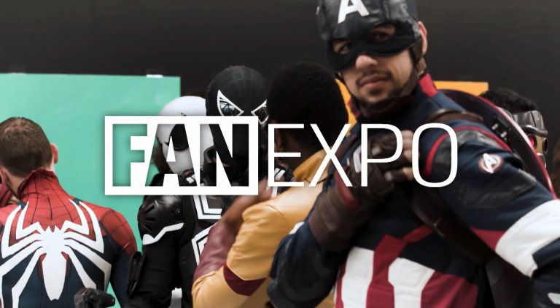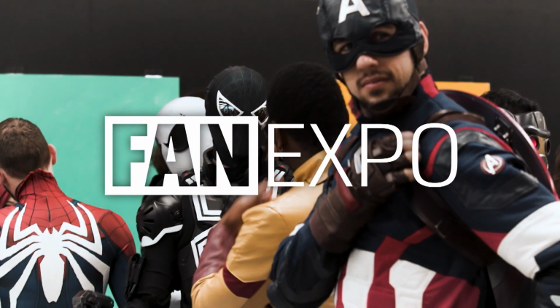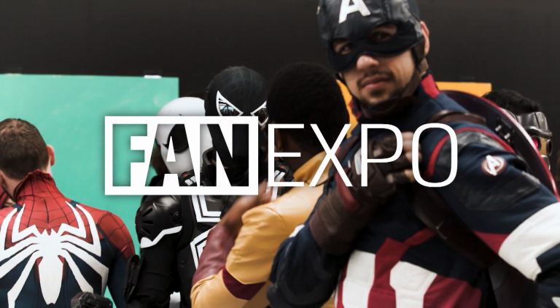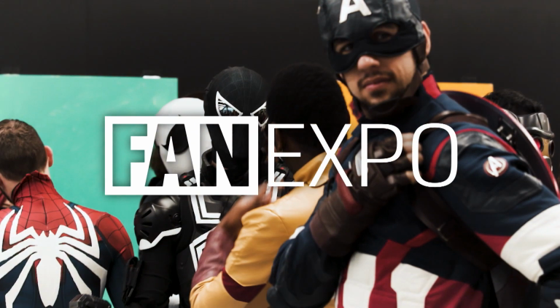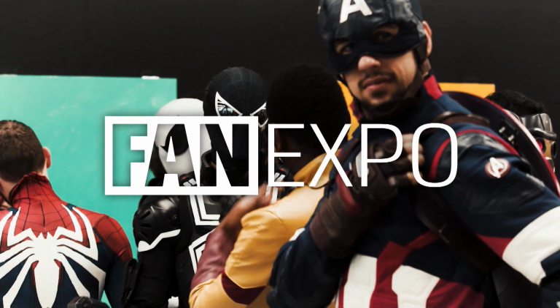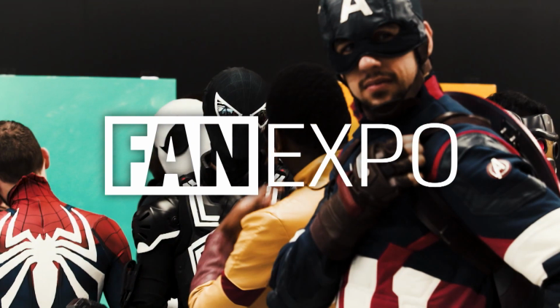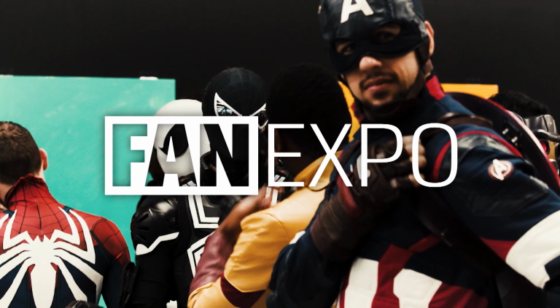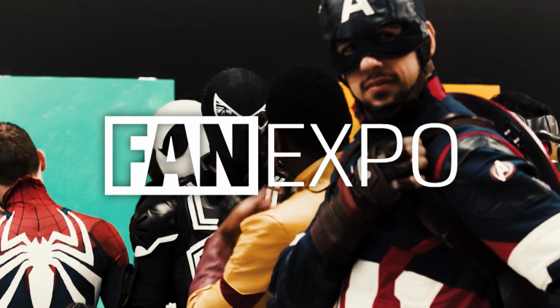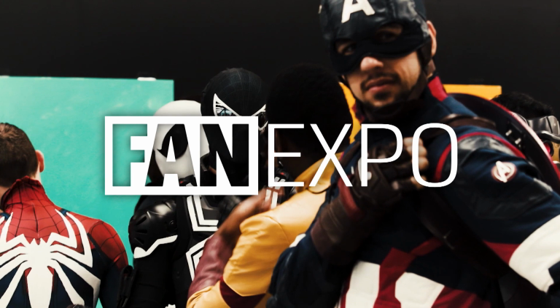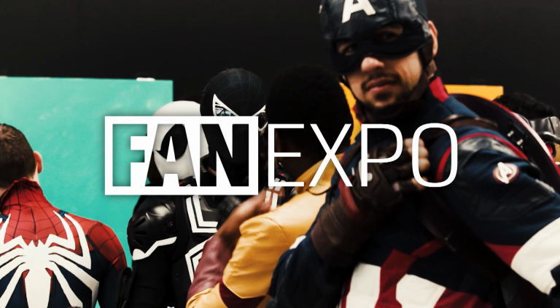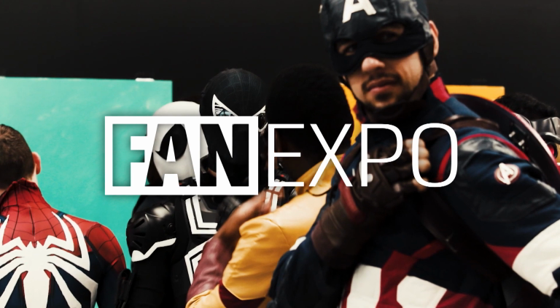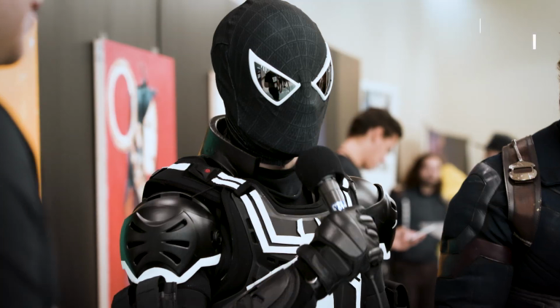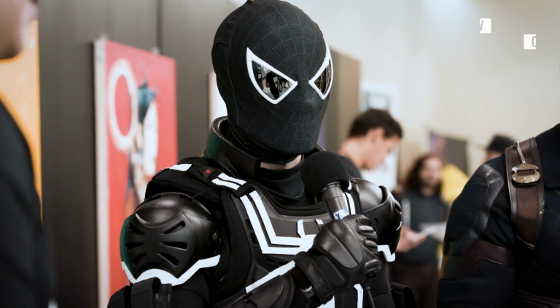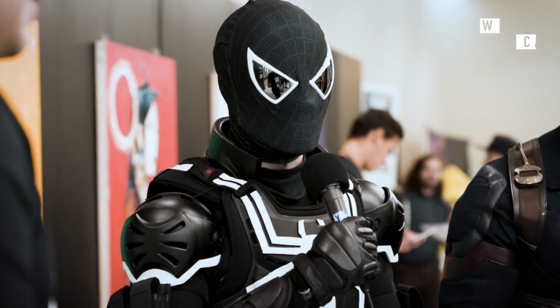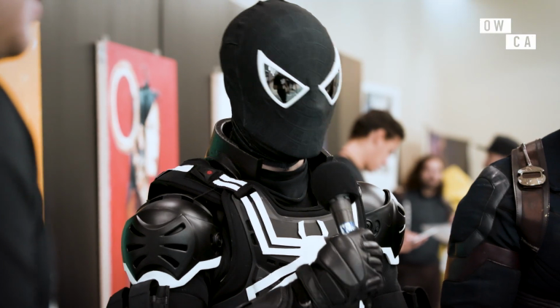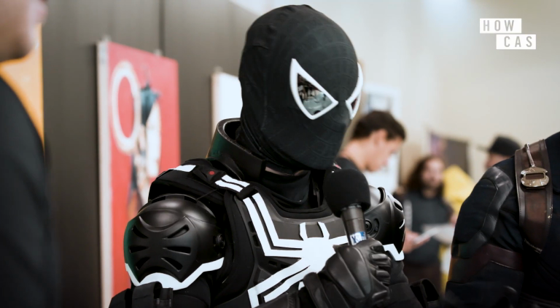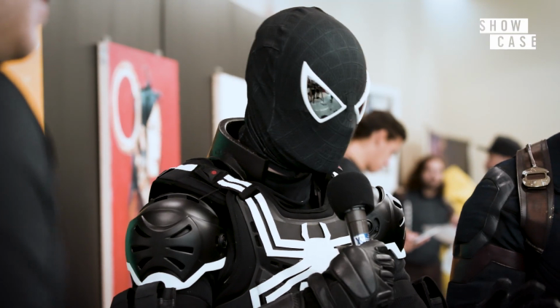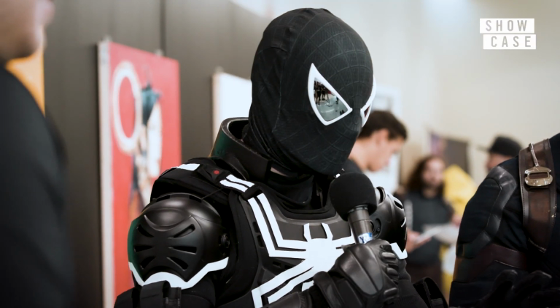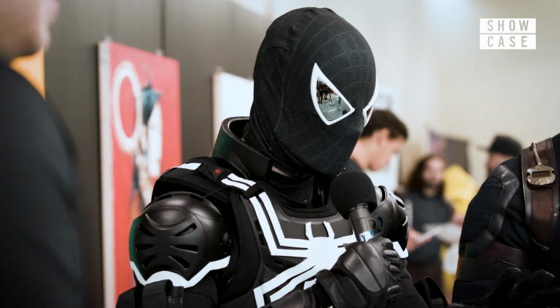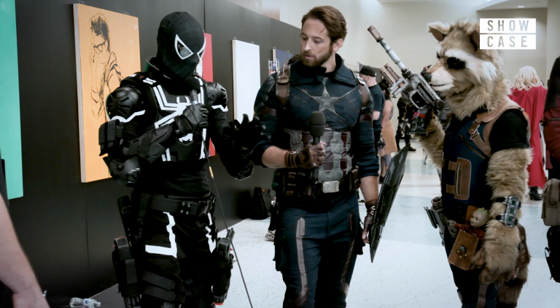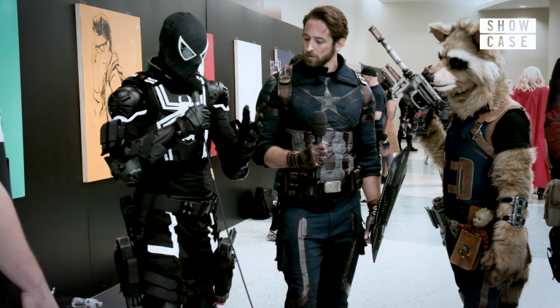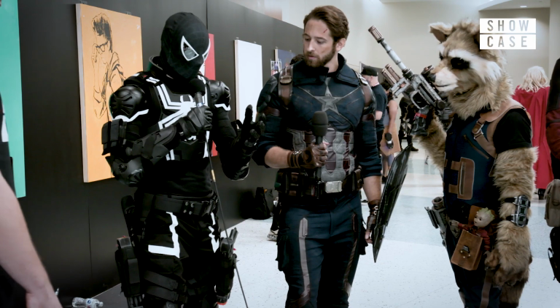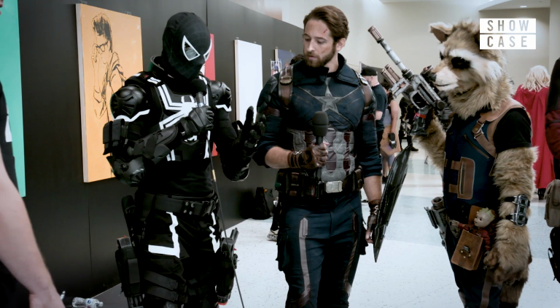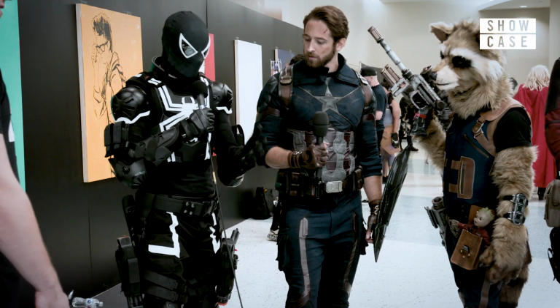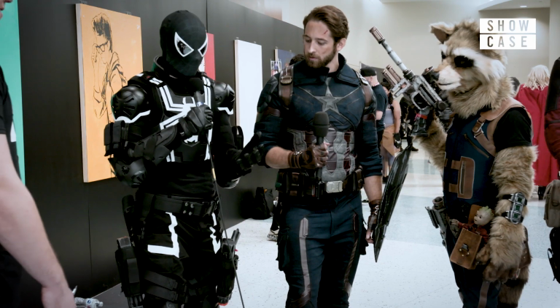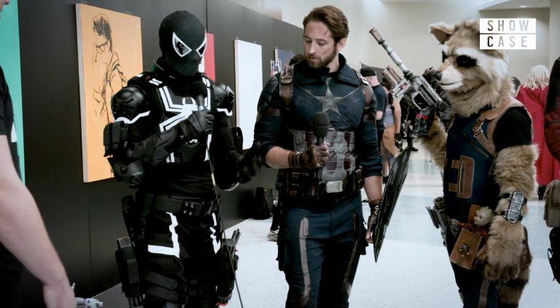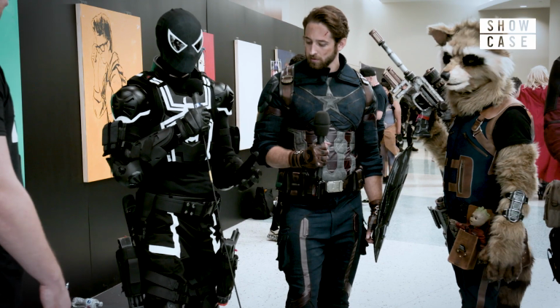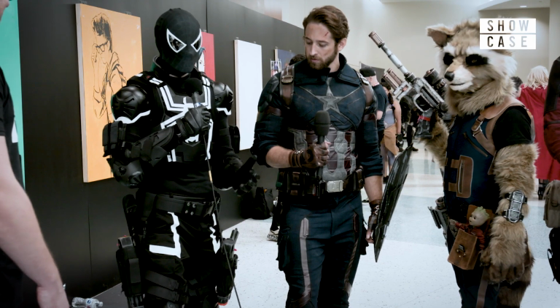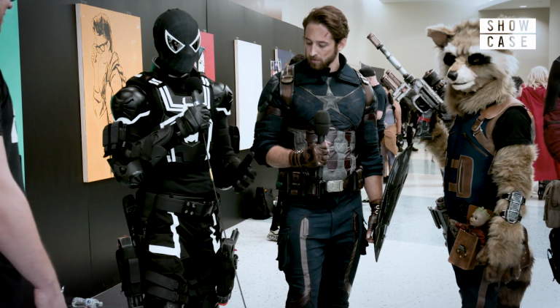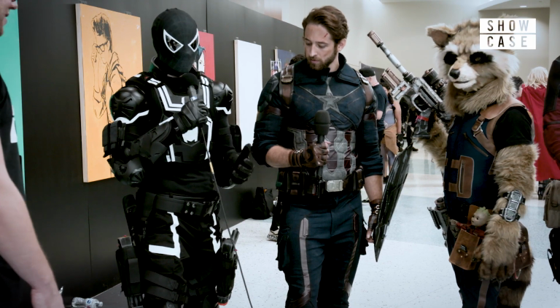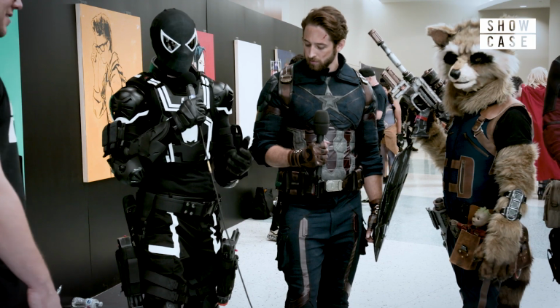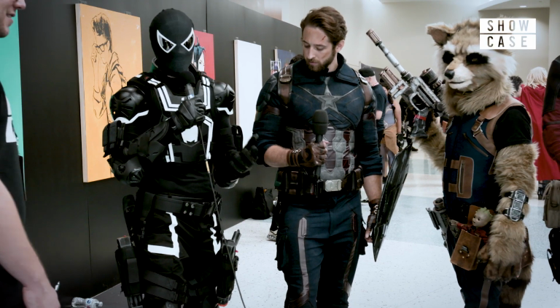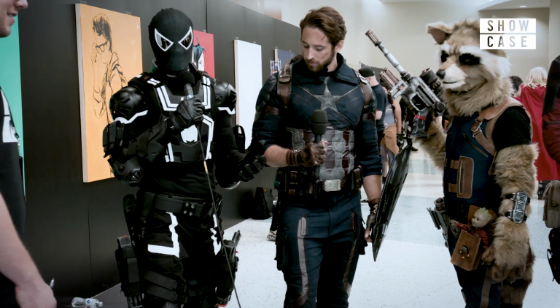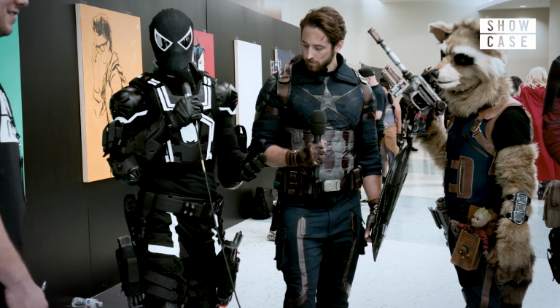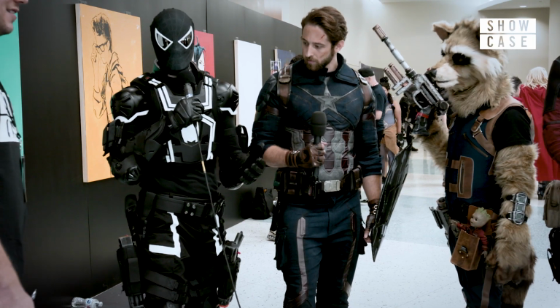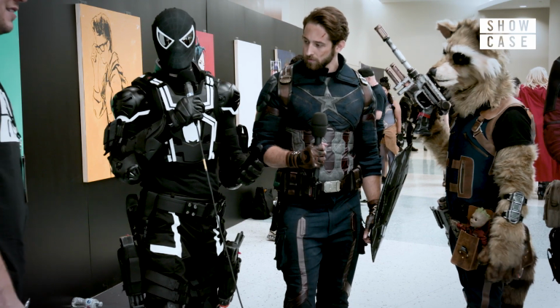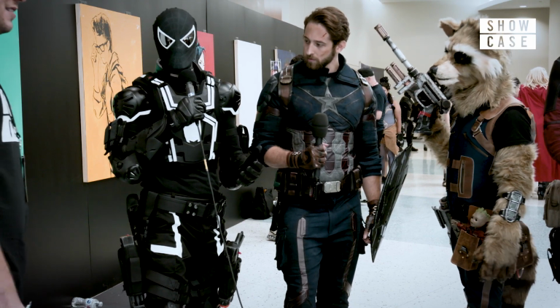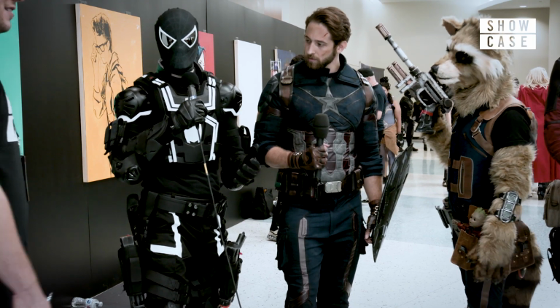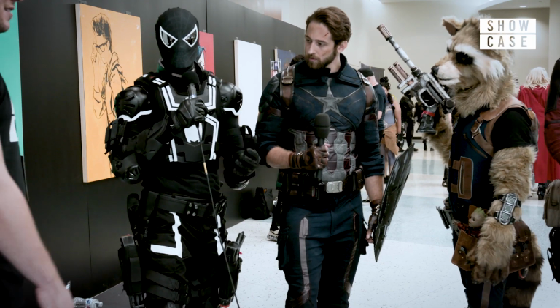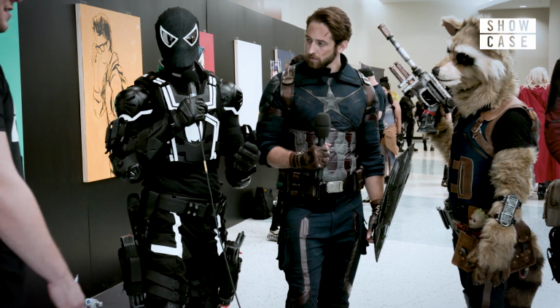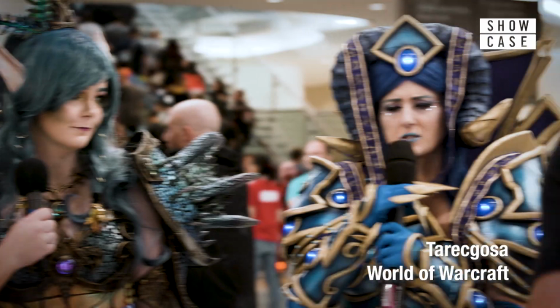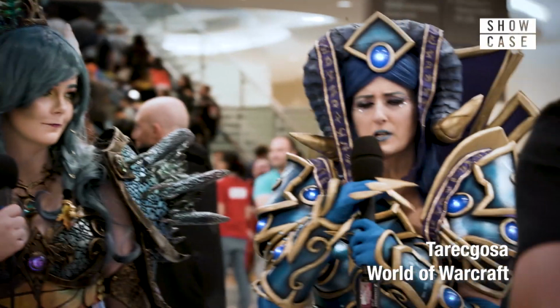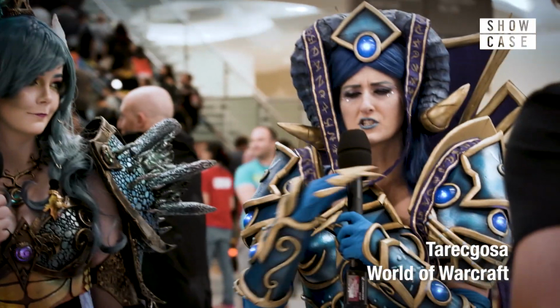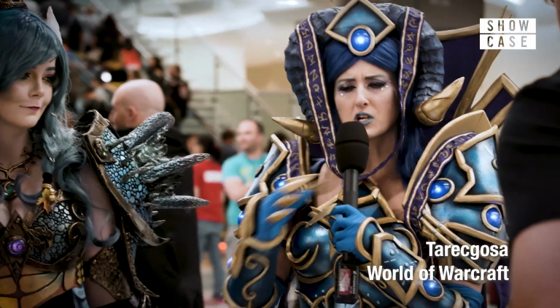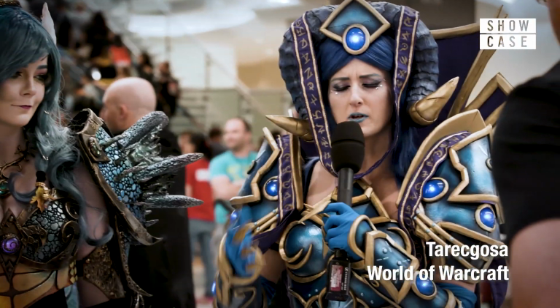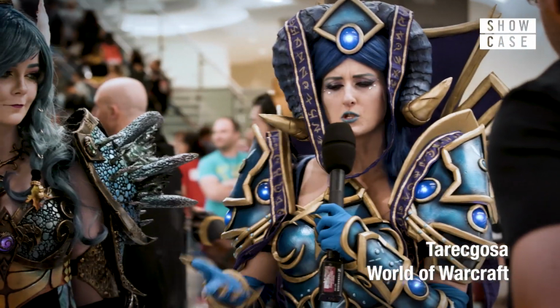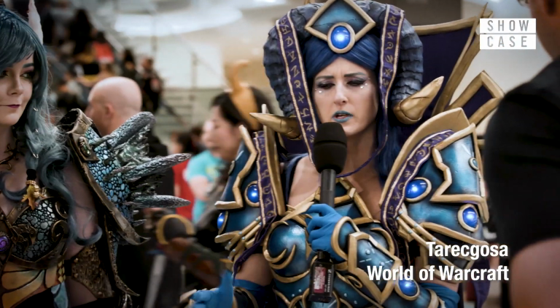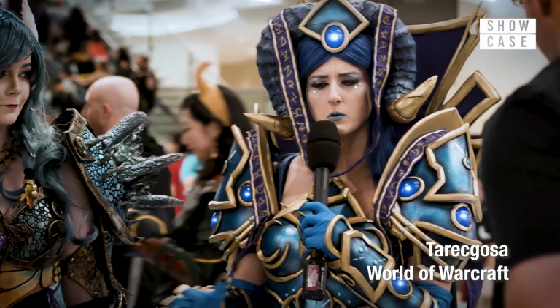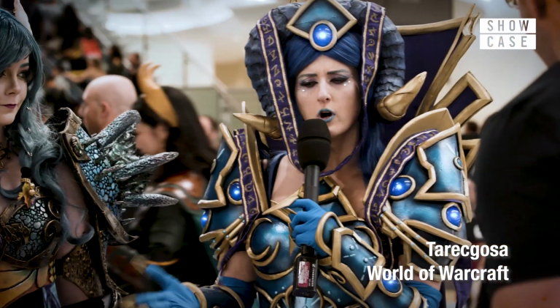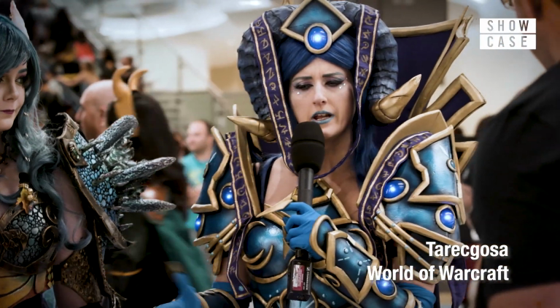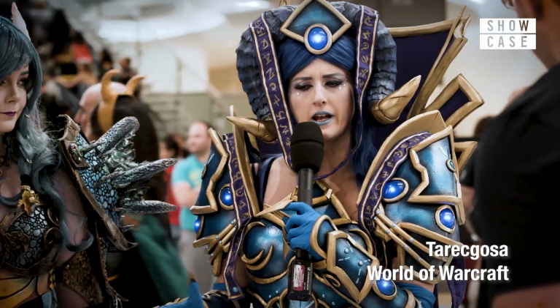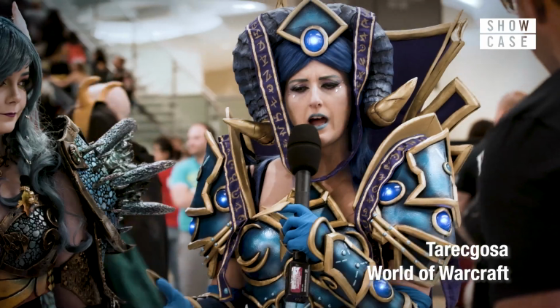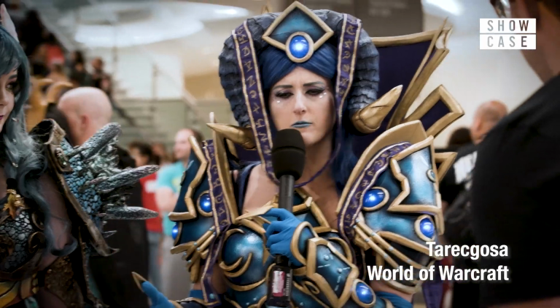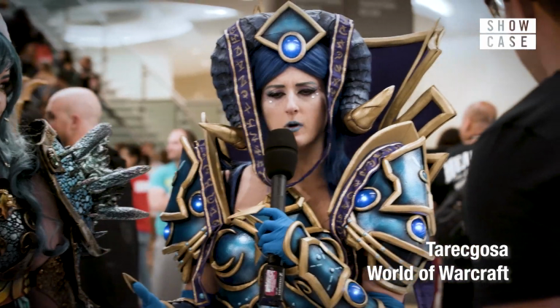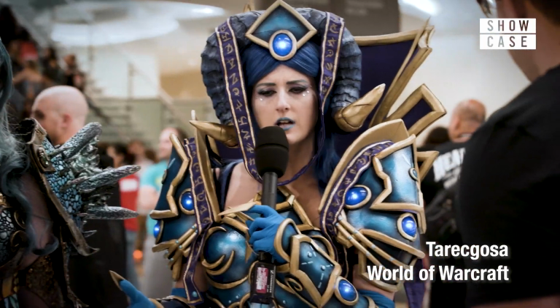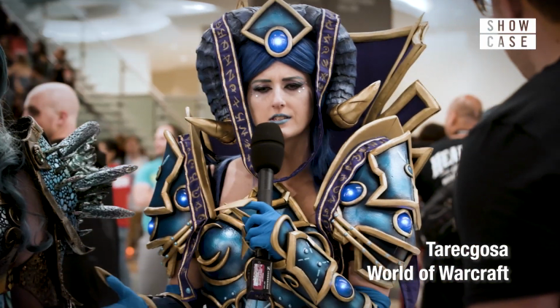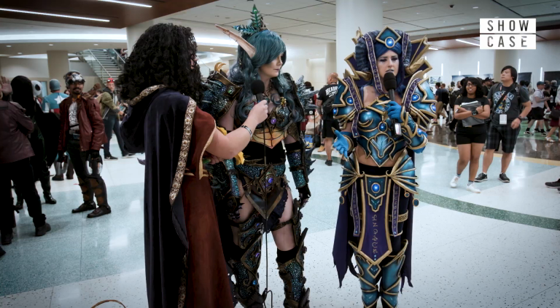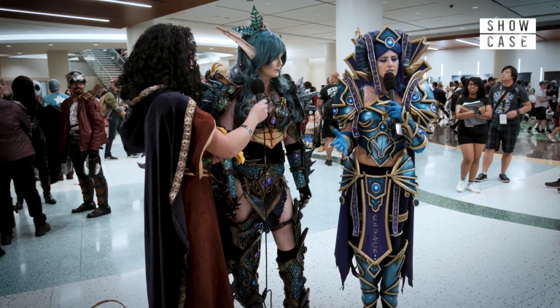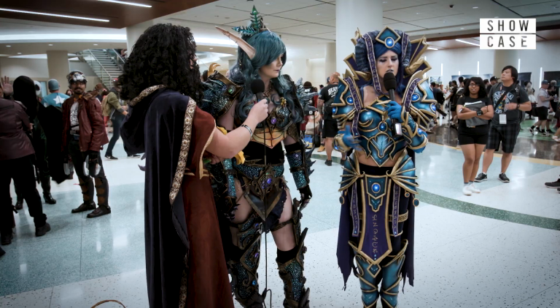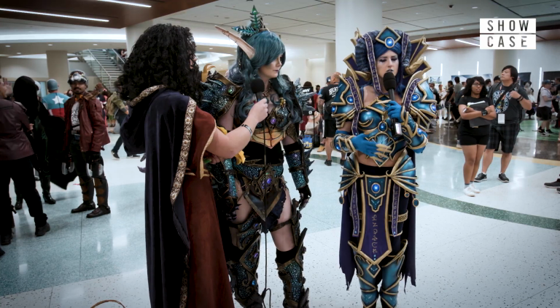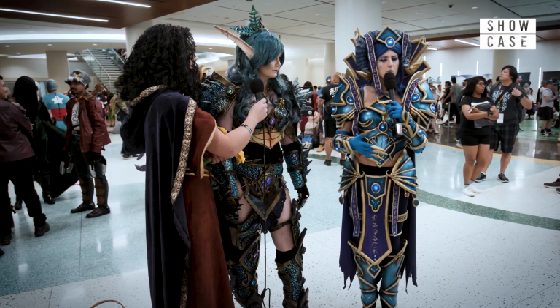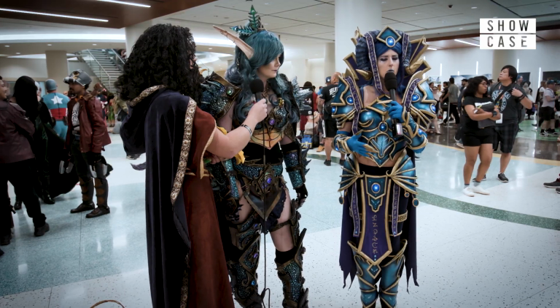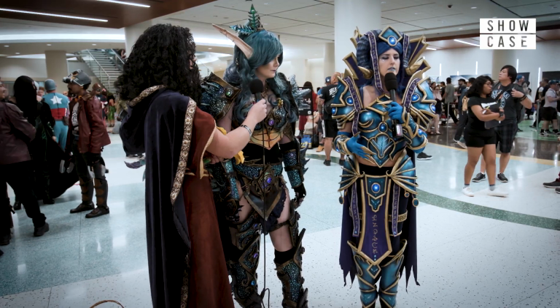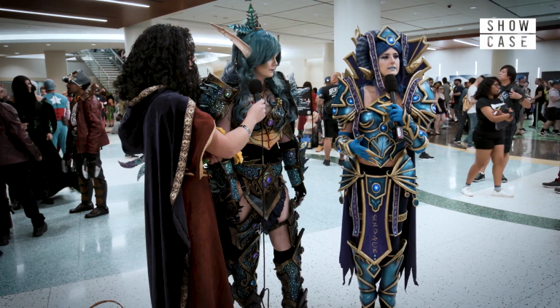This one was a pet project of mine for a little while. It was a lot of visits to army surplus stores. This one took between one and a half months to two months.